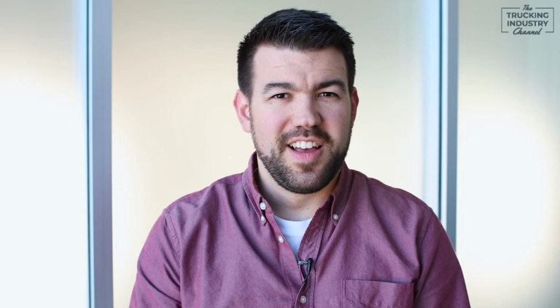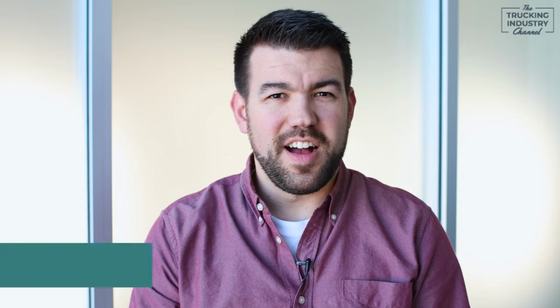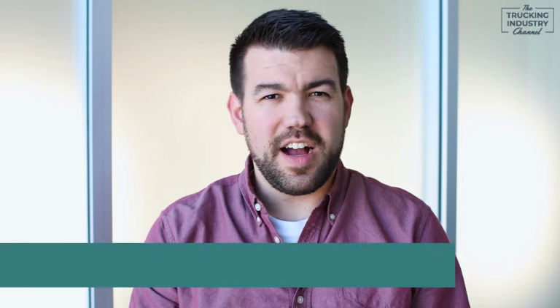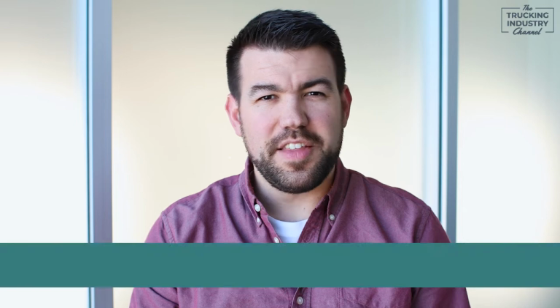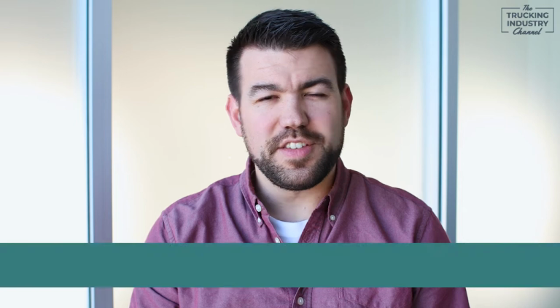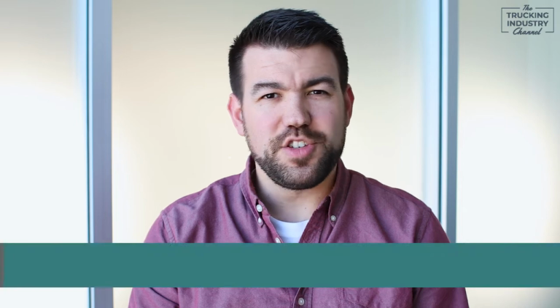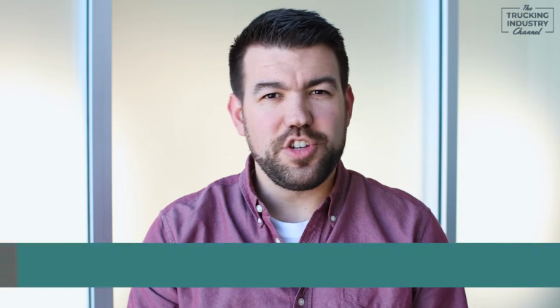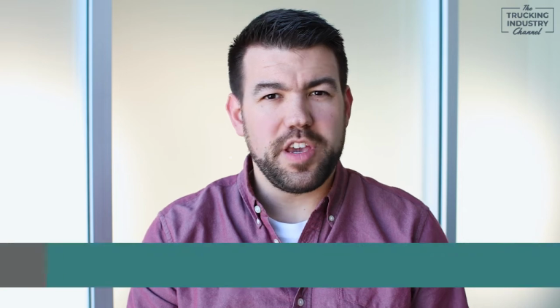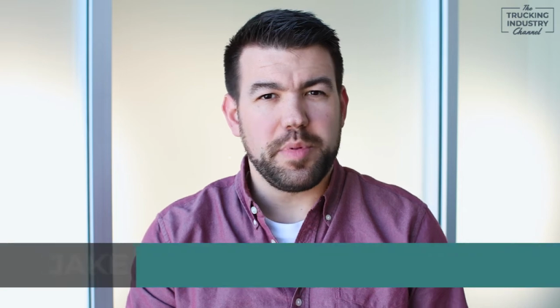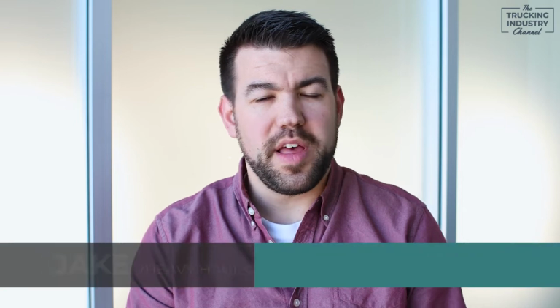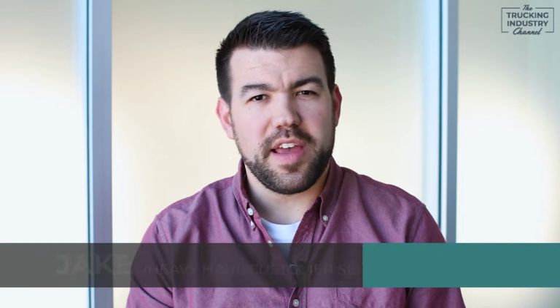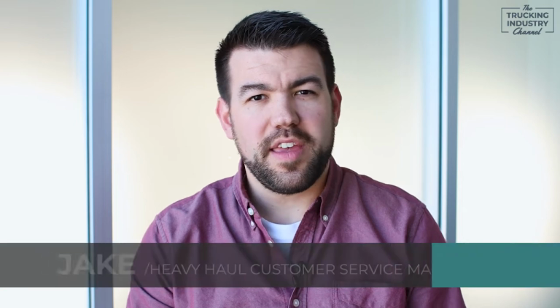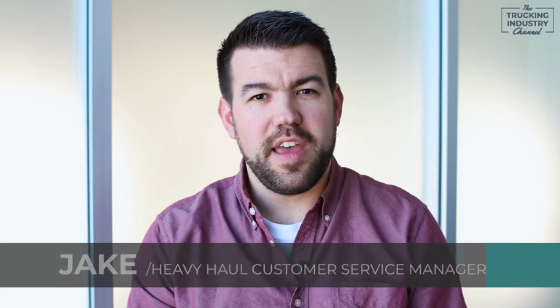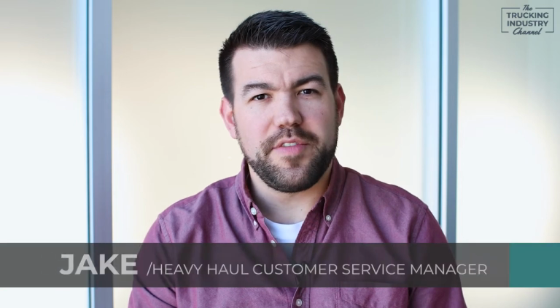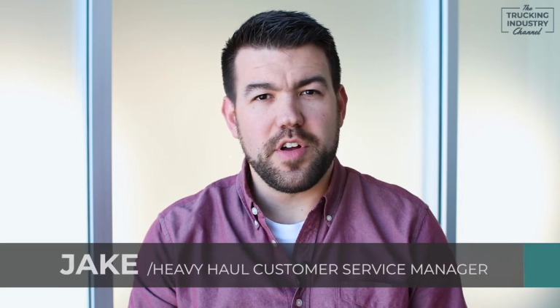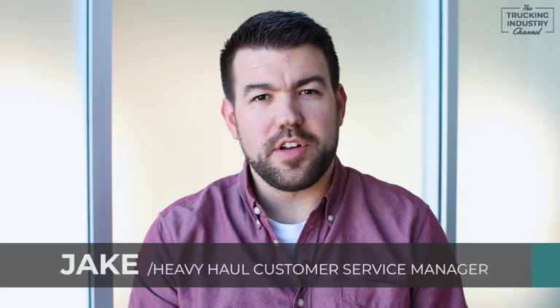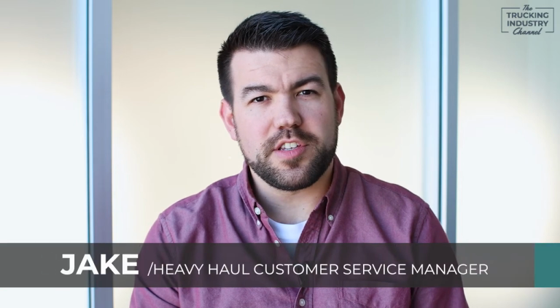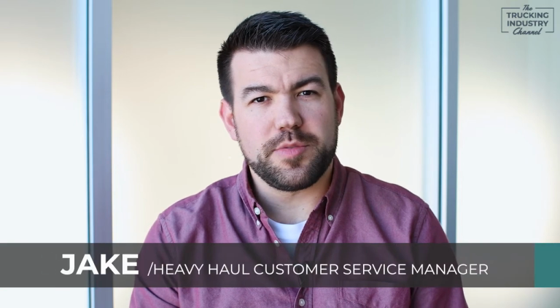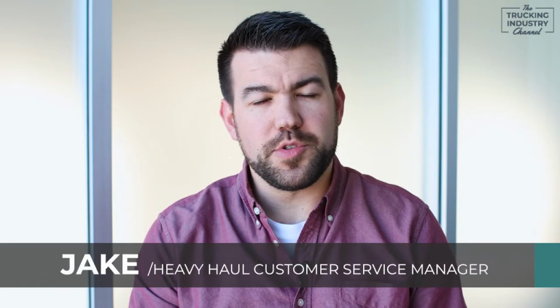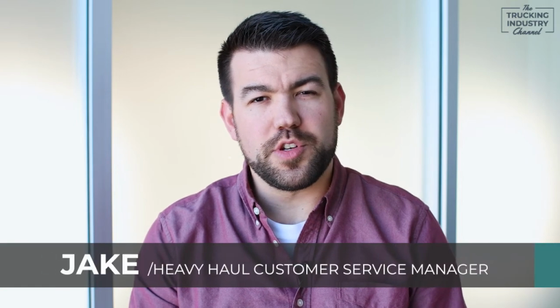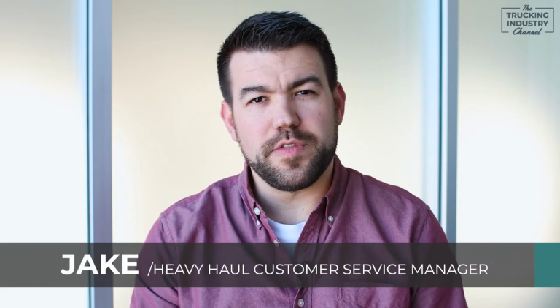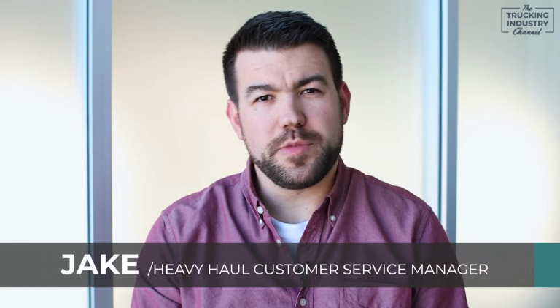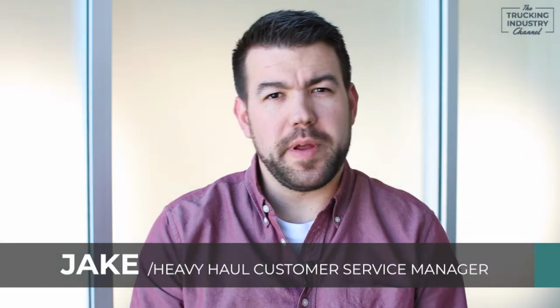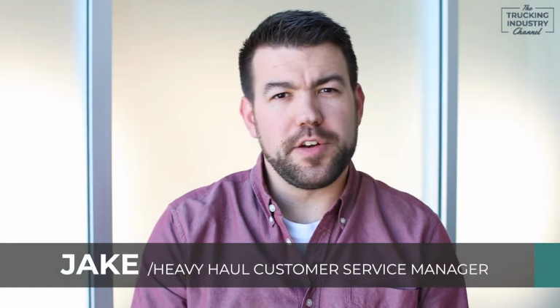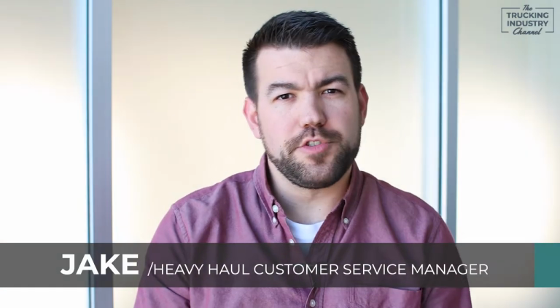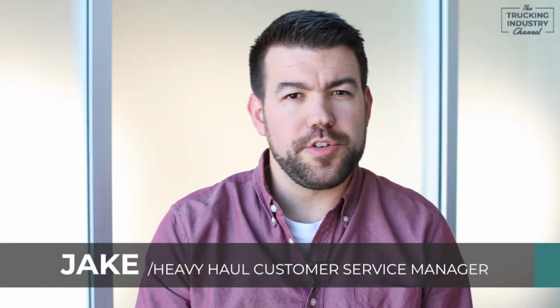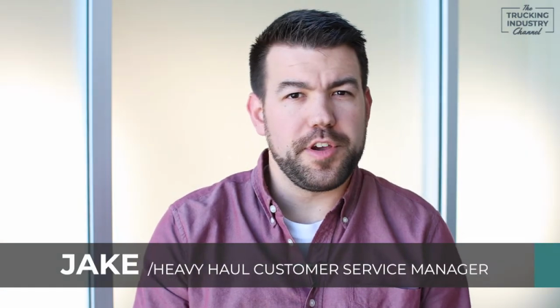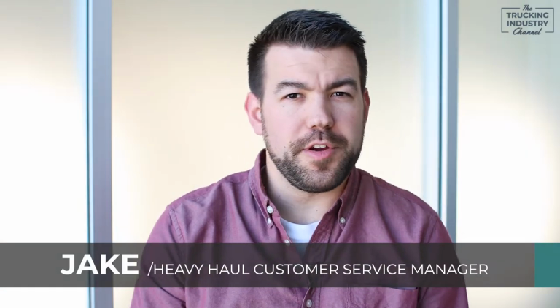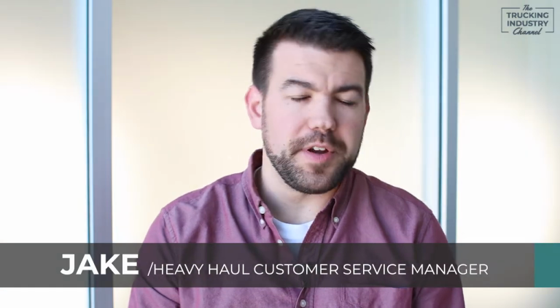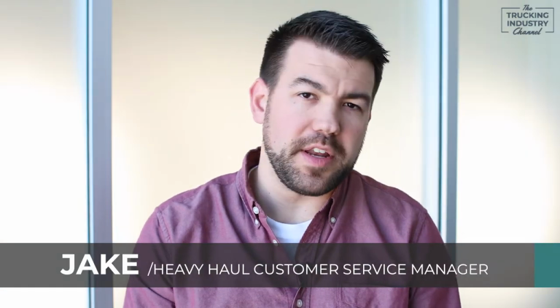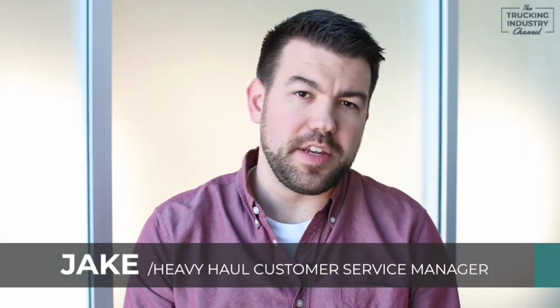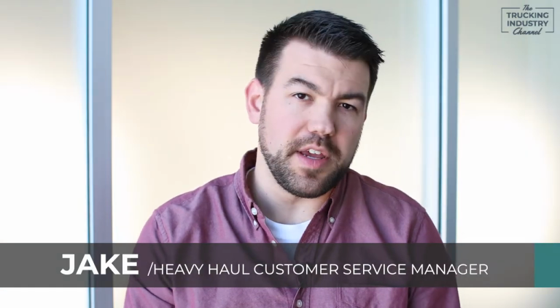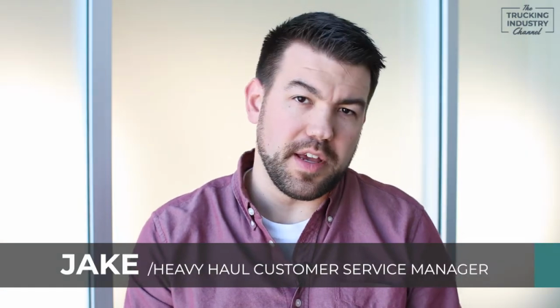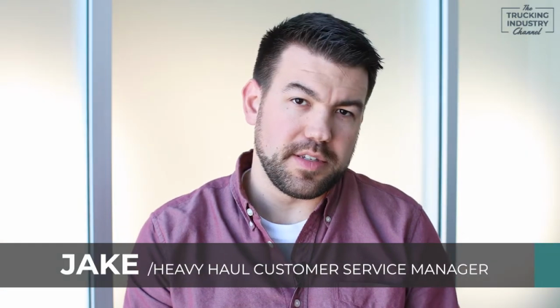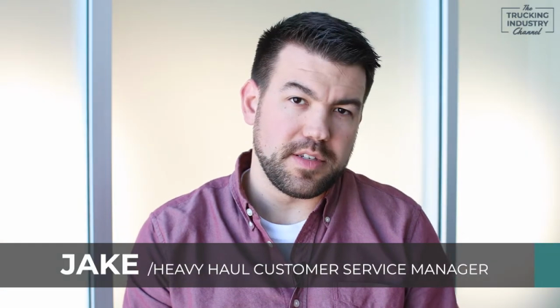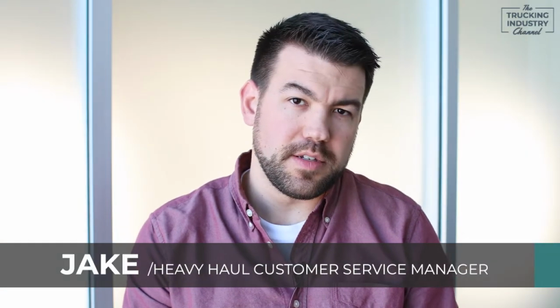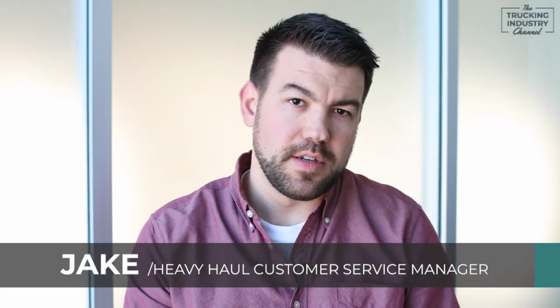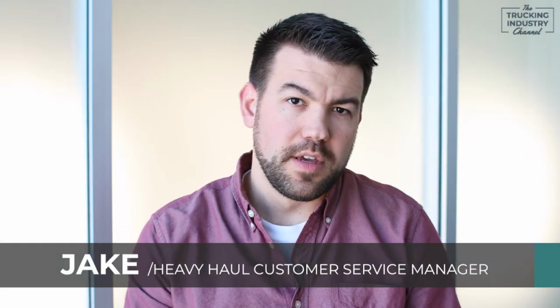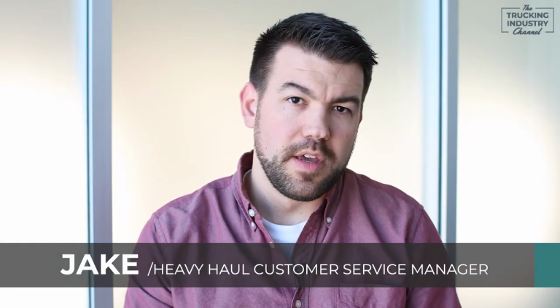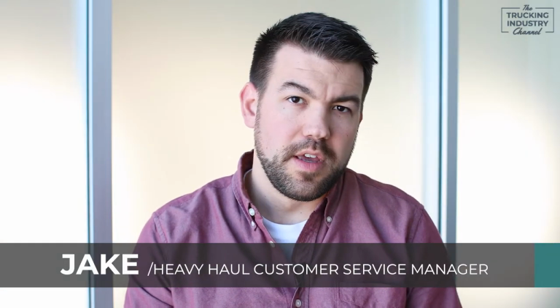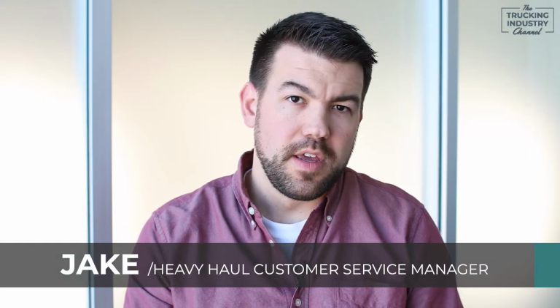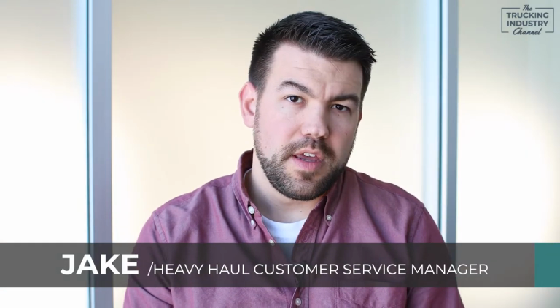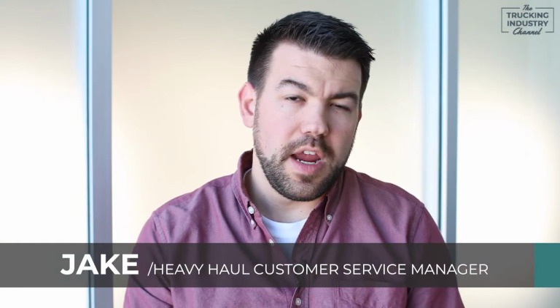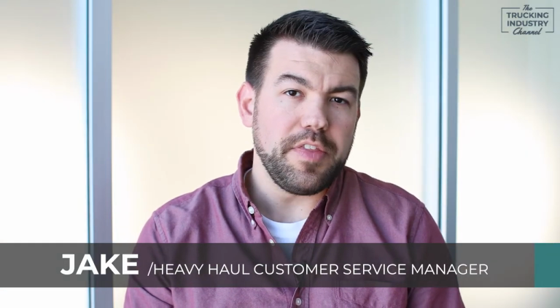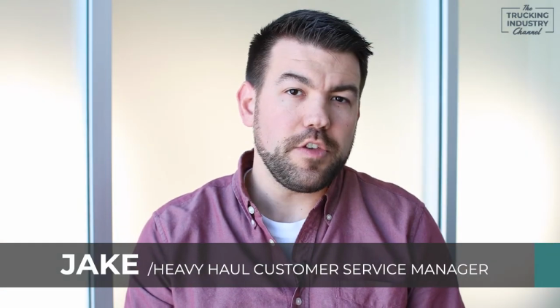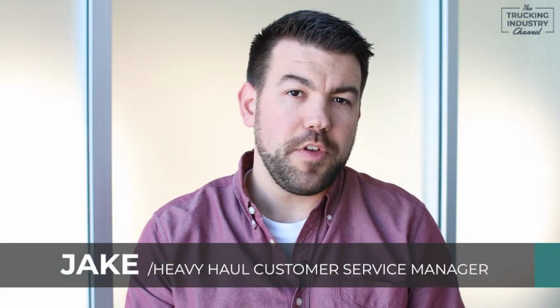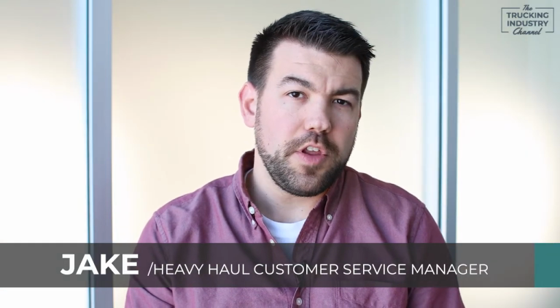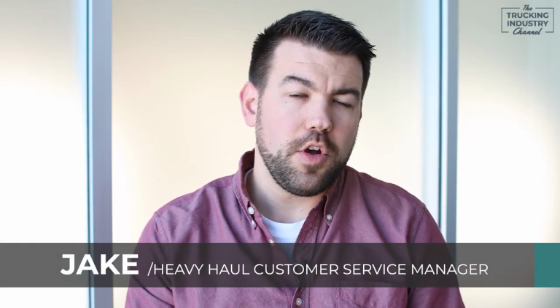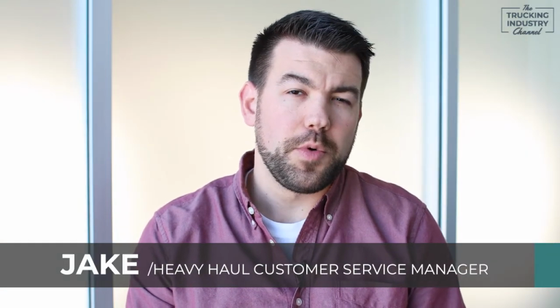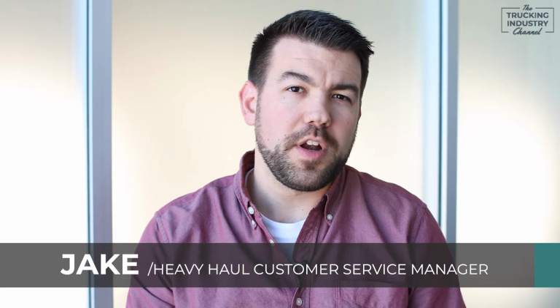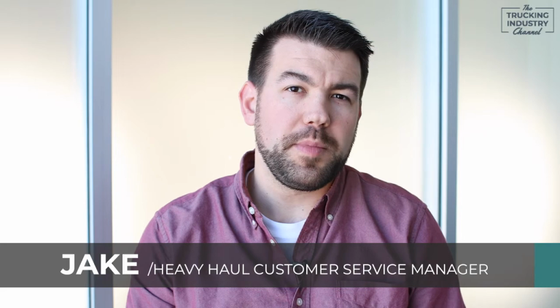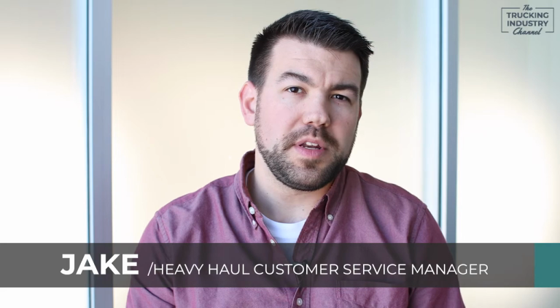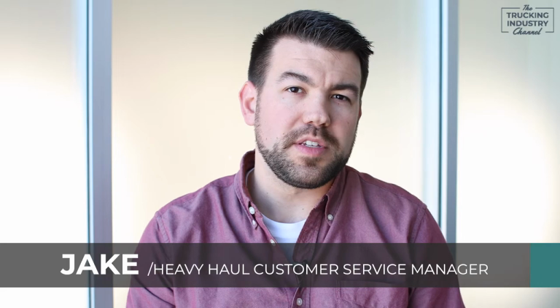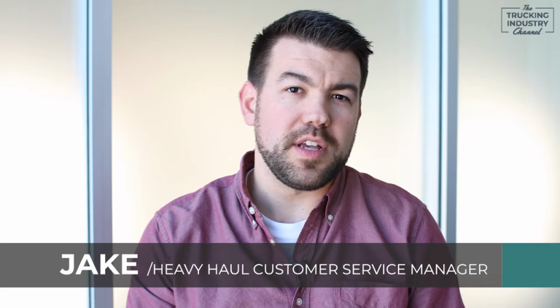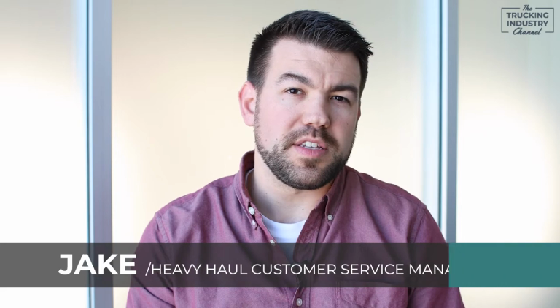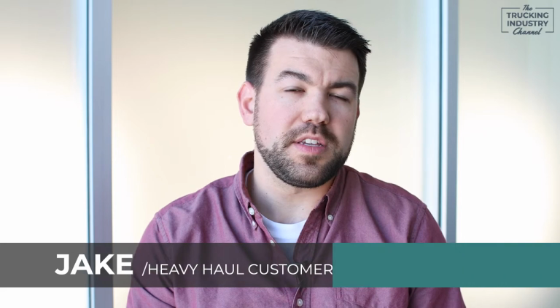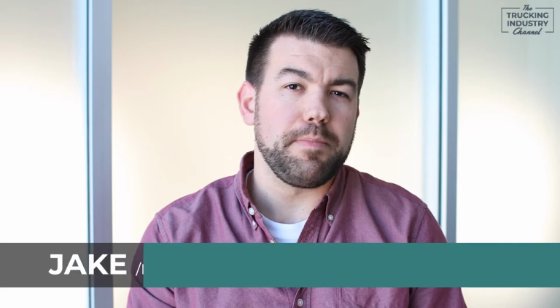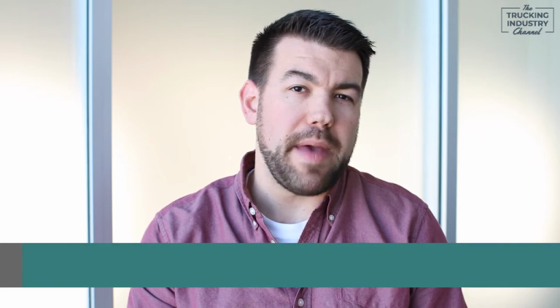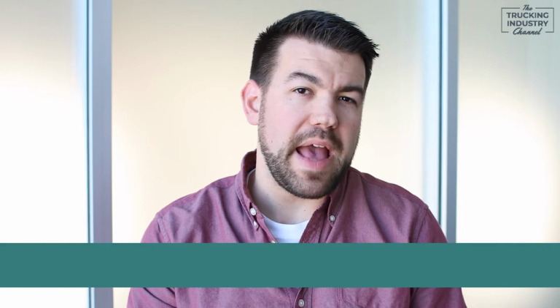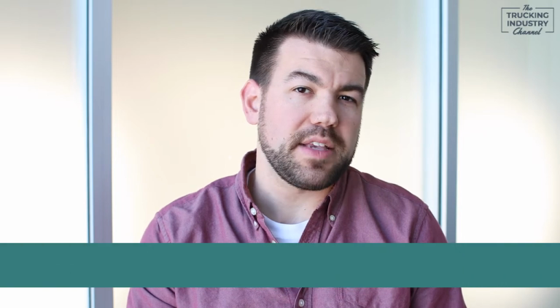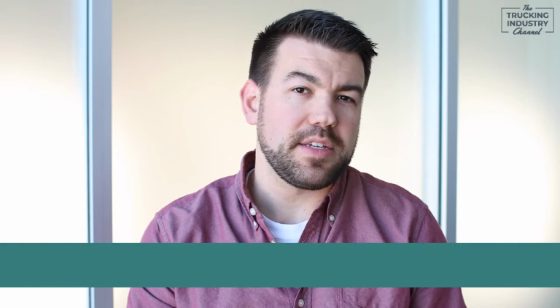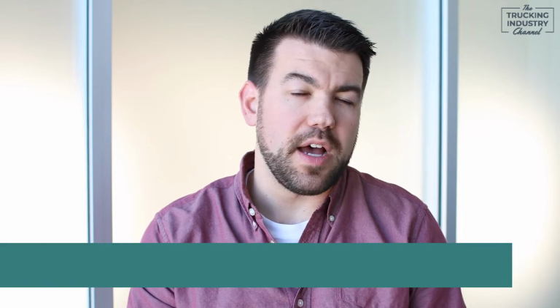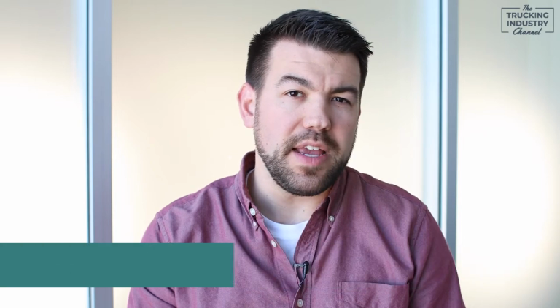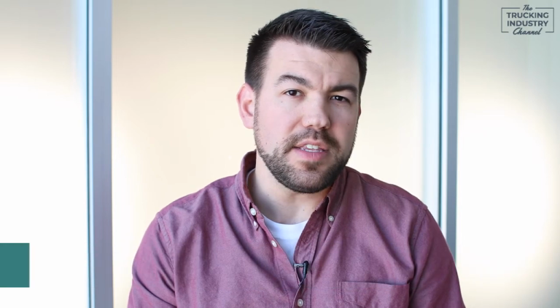Hi, this is Jake Black, Heavy Haul Customer Service Manager here at ATS. In this video, we're going to be discussing max heights.